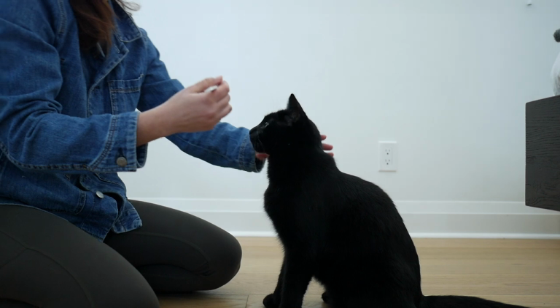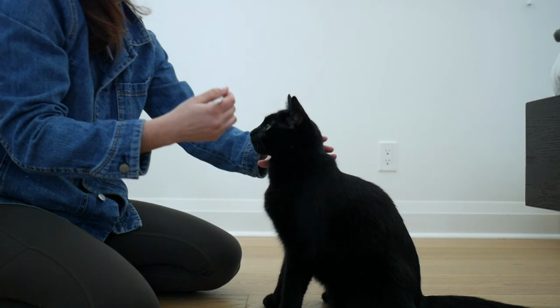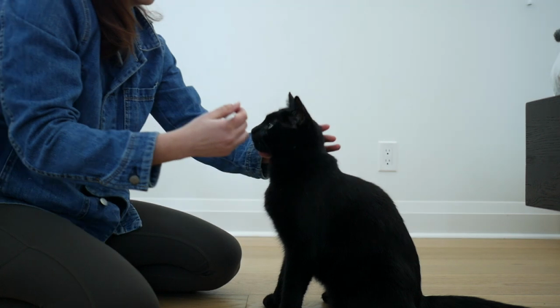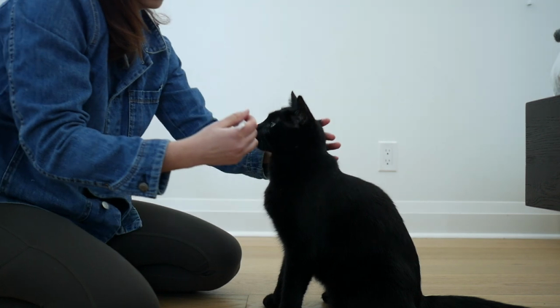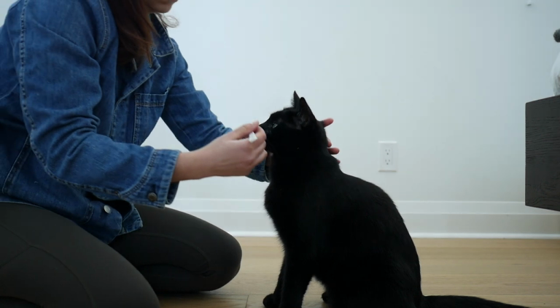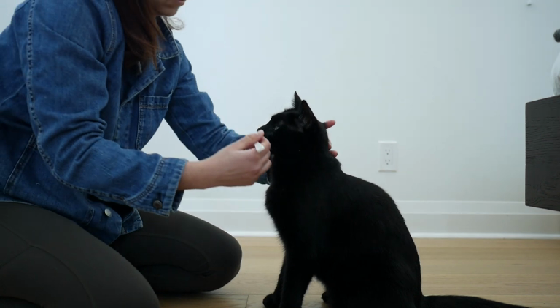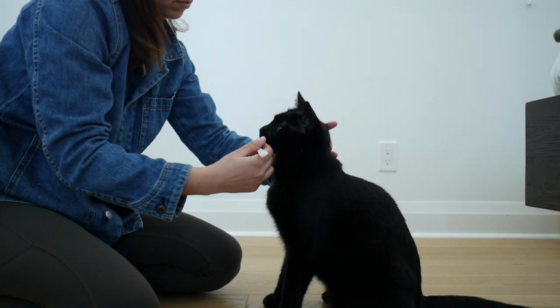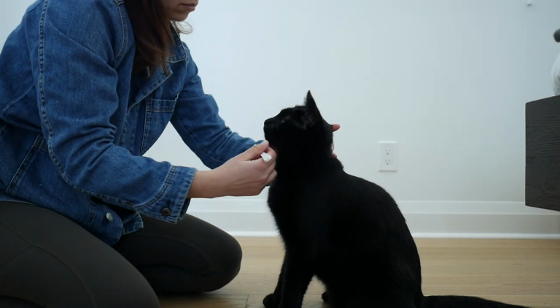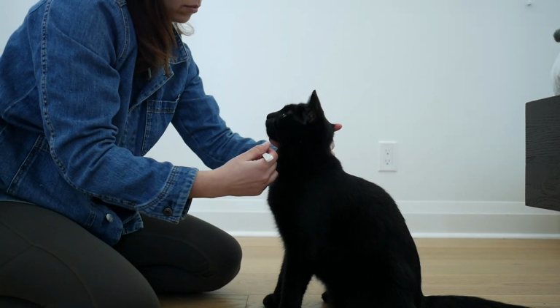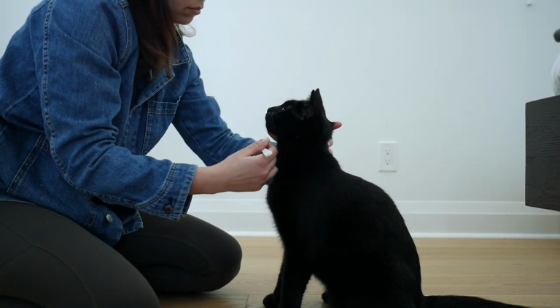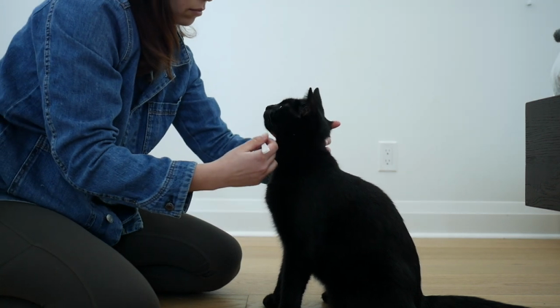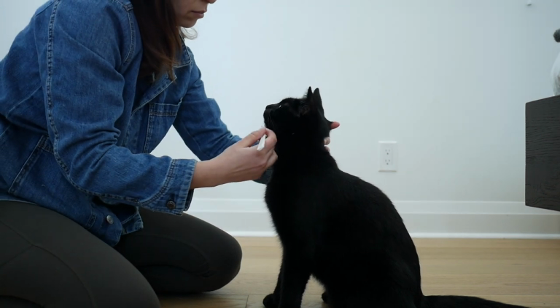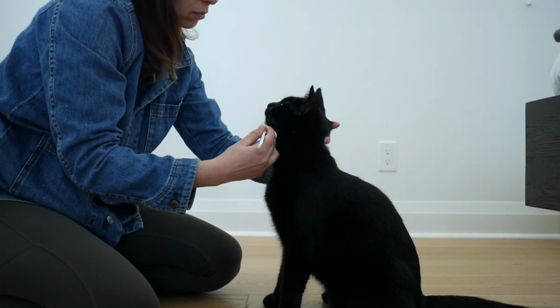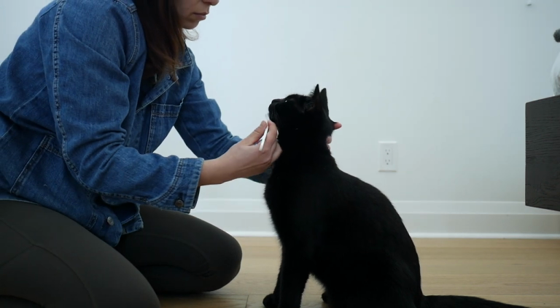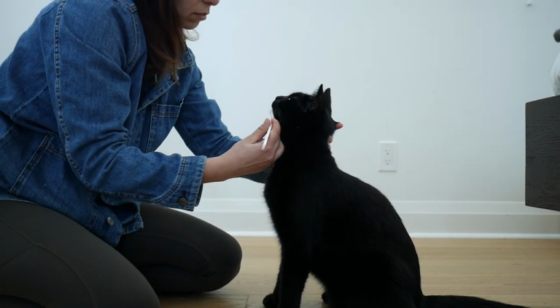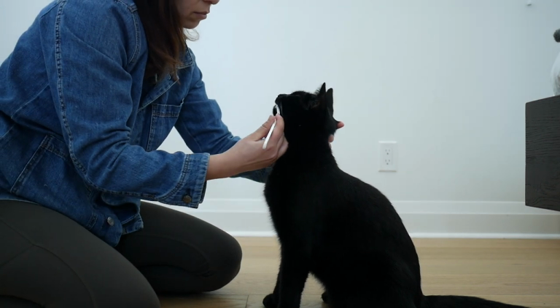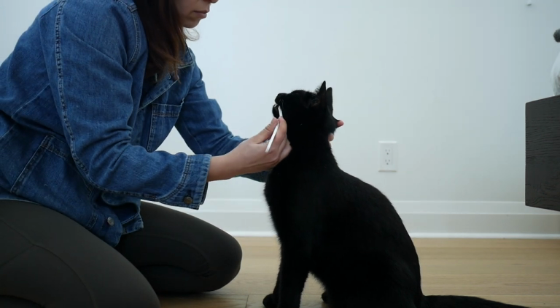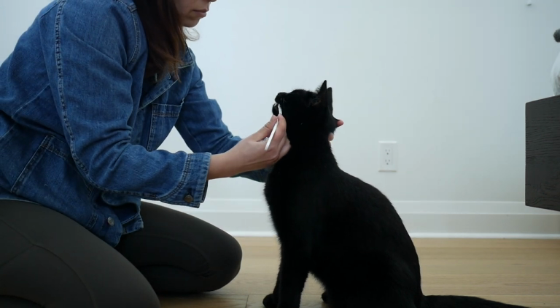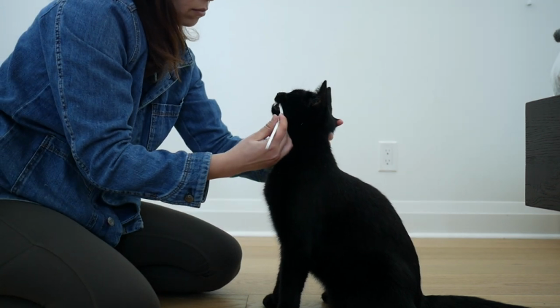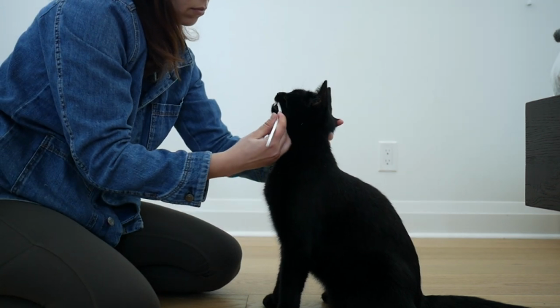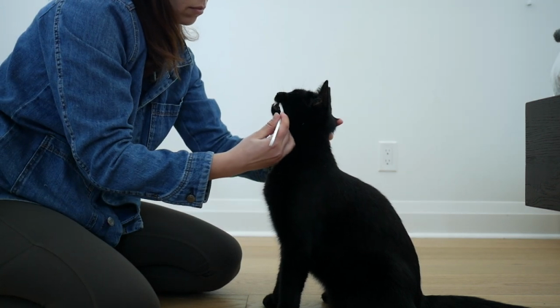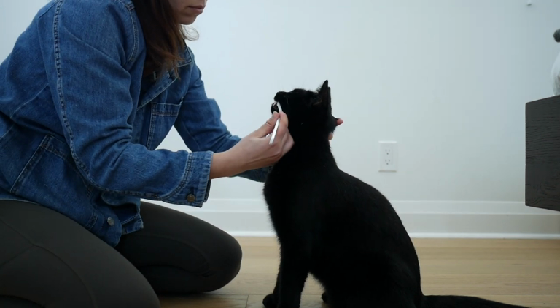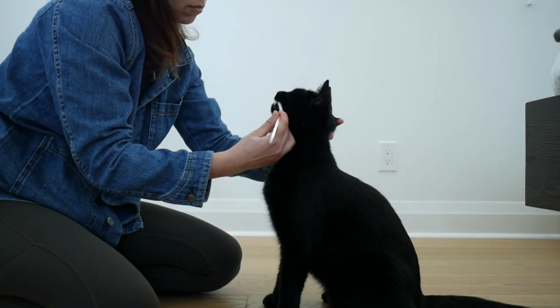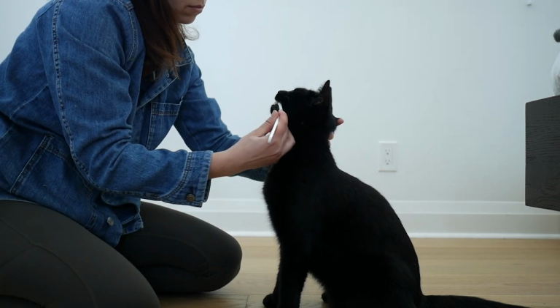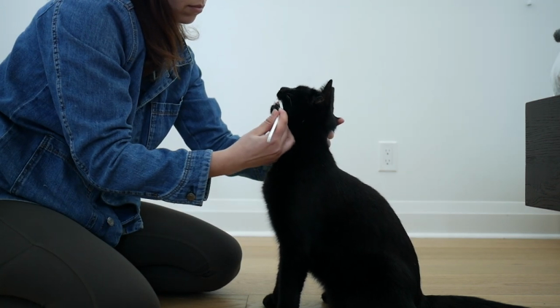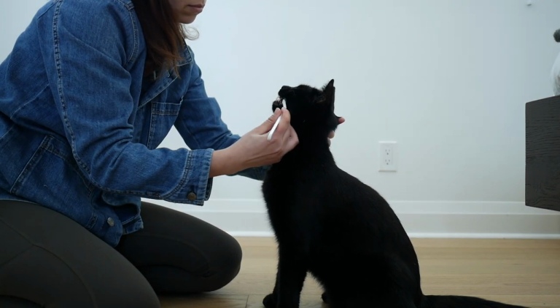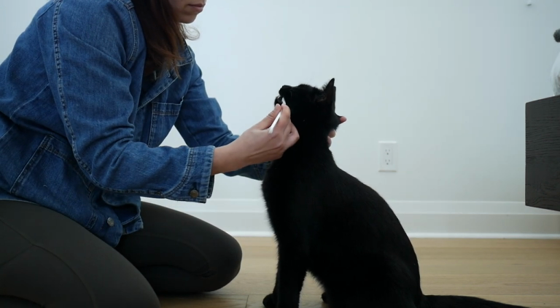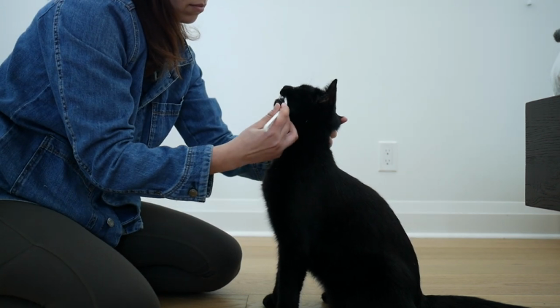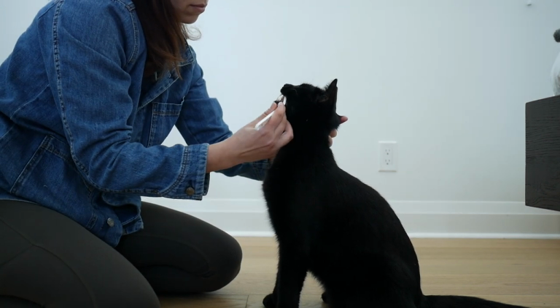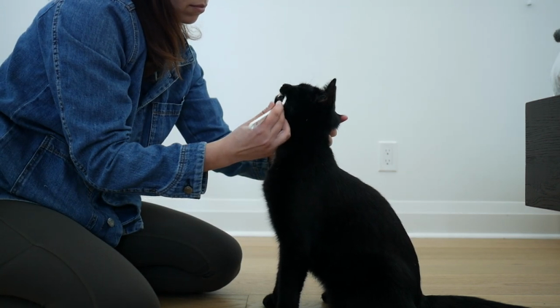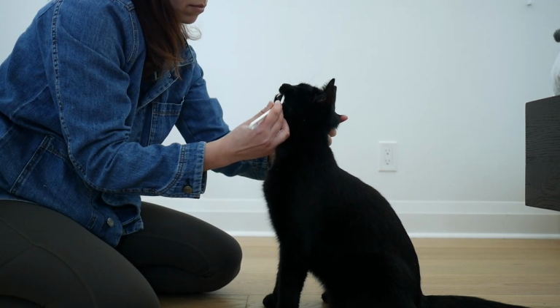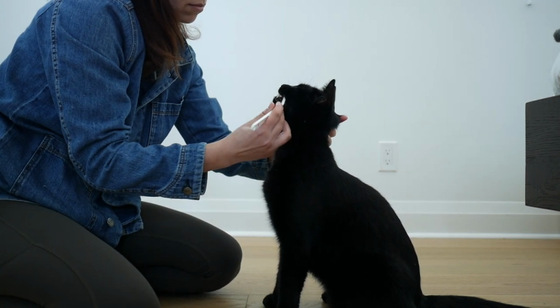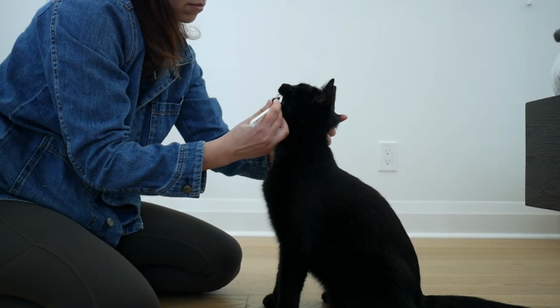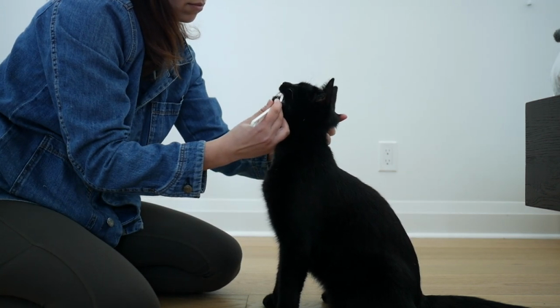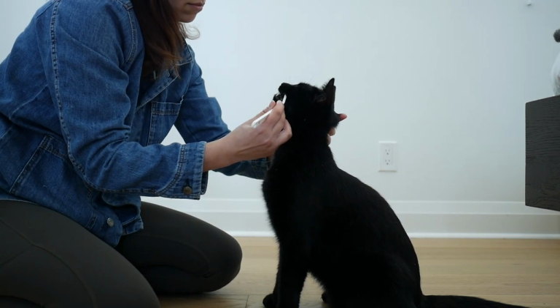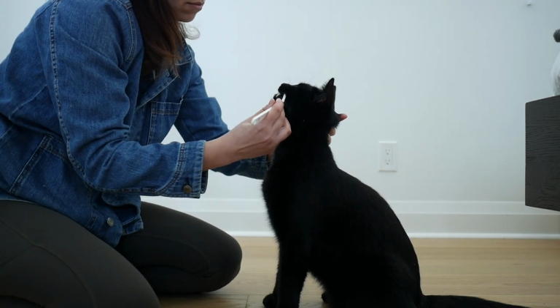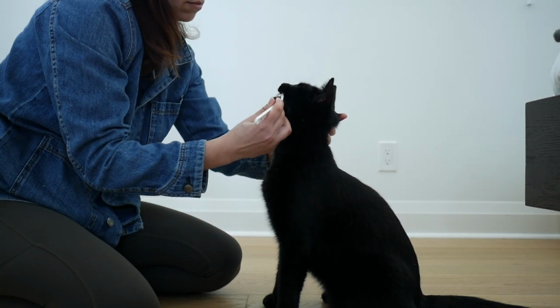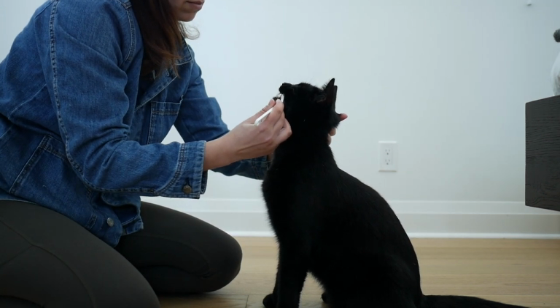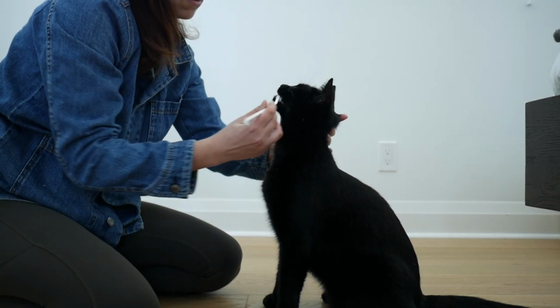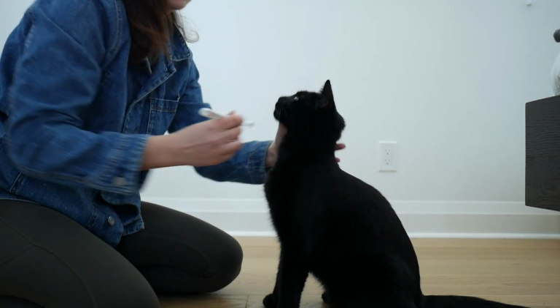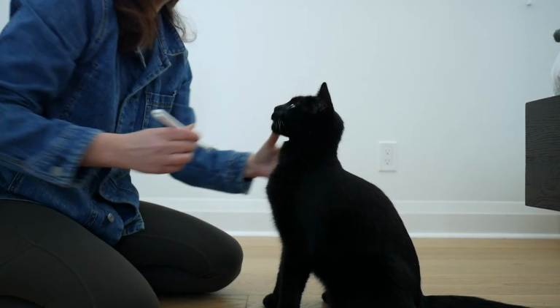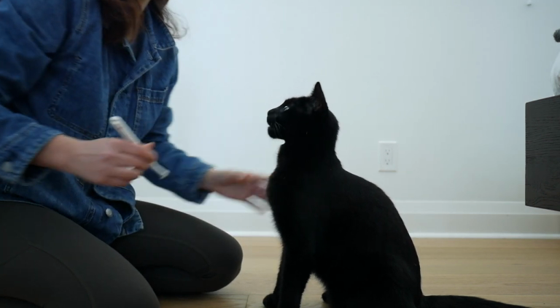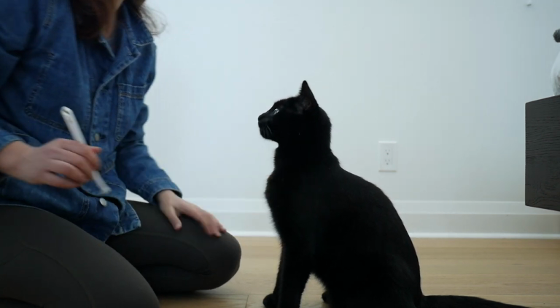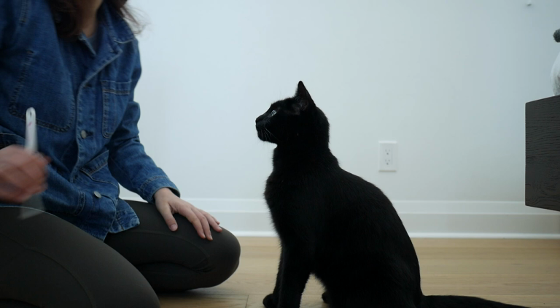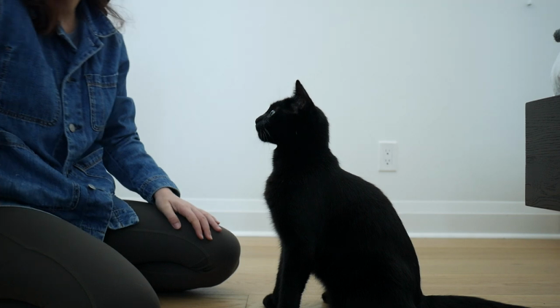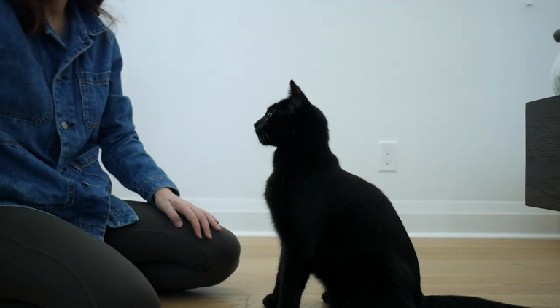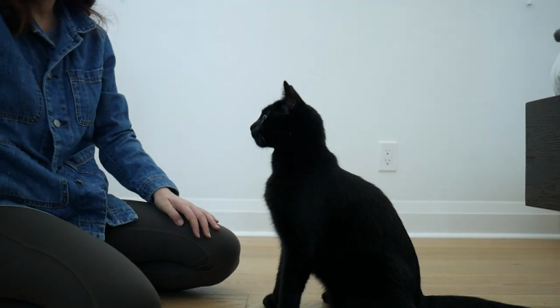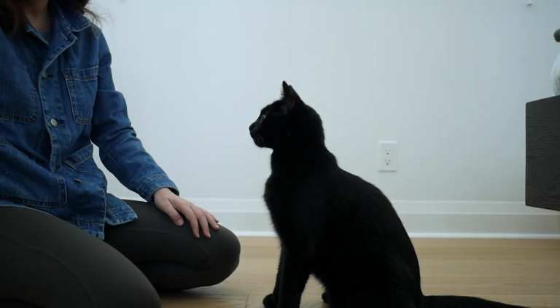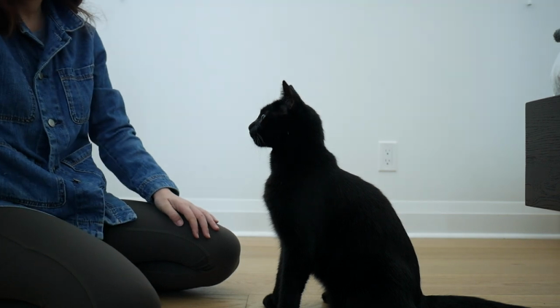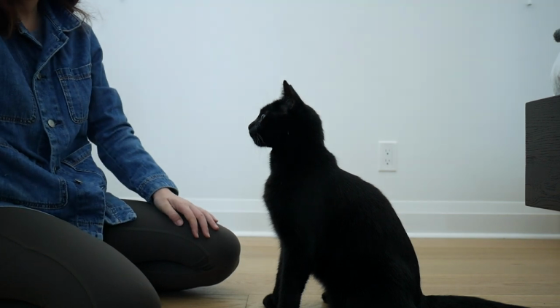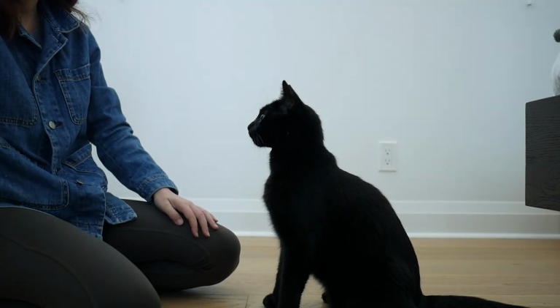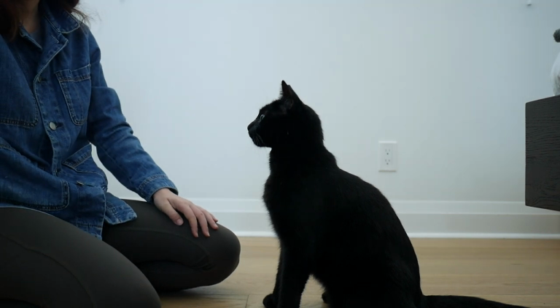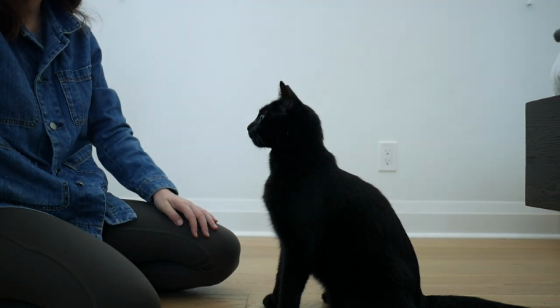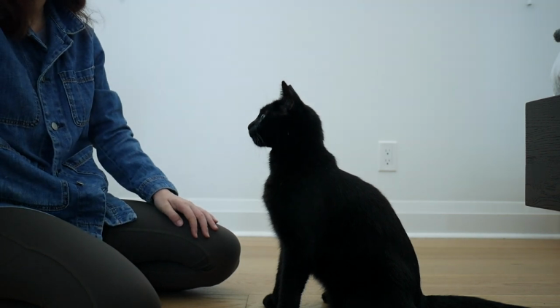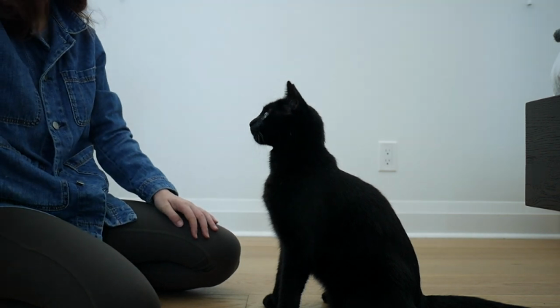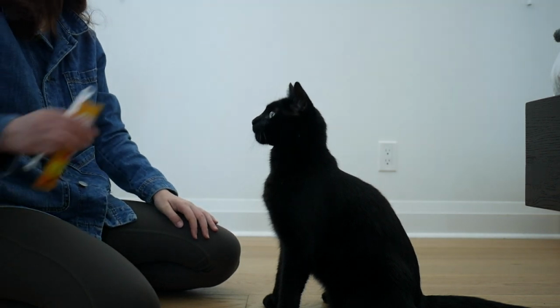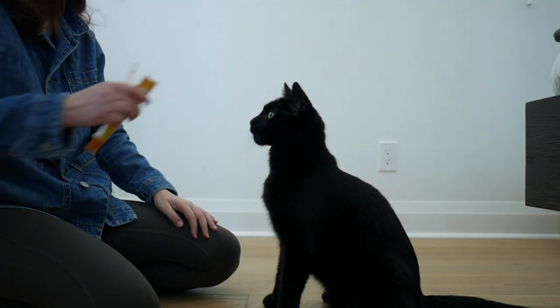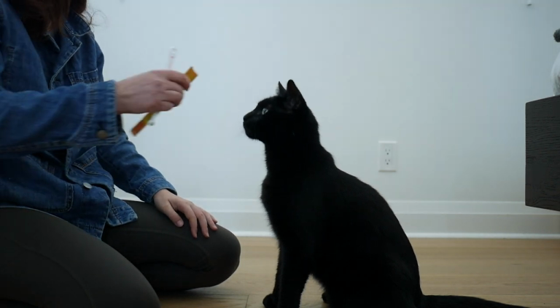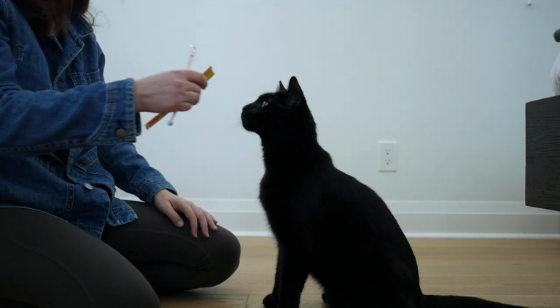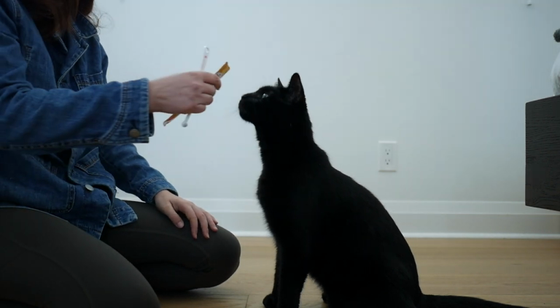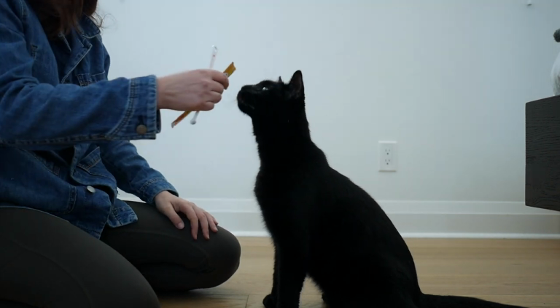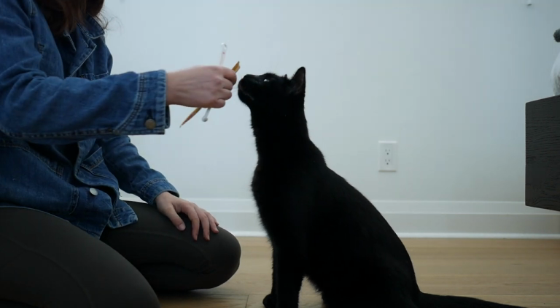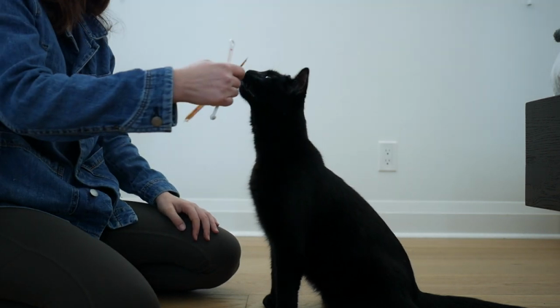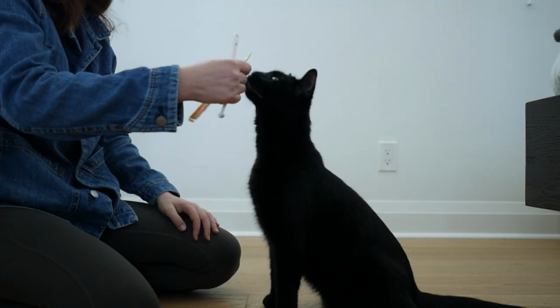Welcome to Cat School. In today's cat training lesson you are going to learn how to brush your cat's teeth.